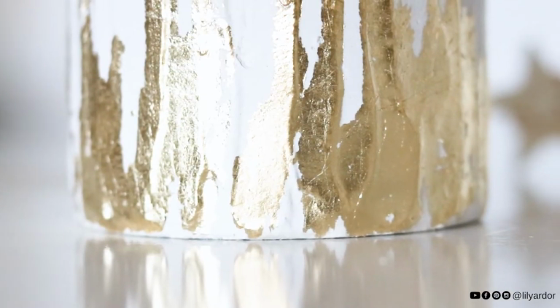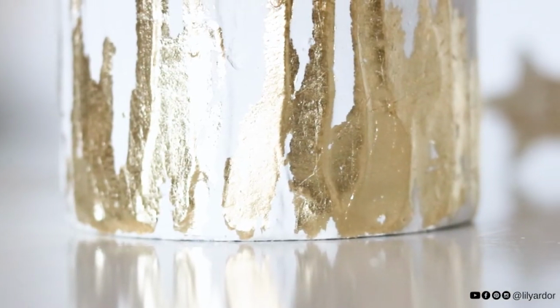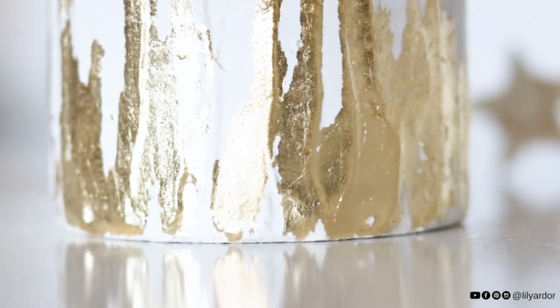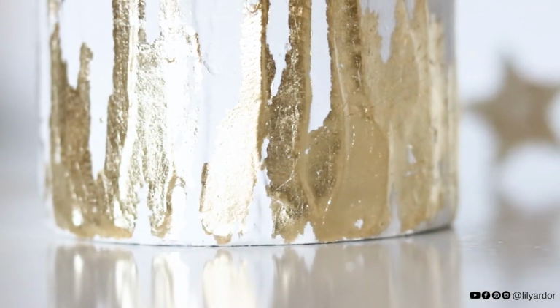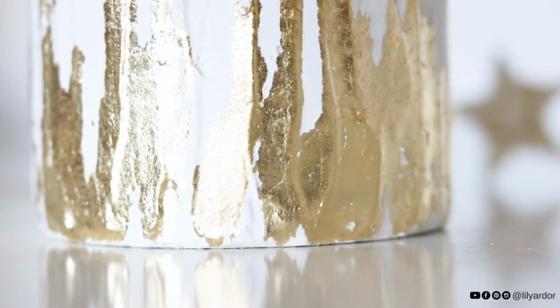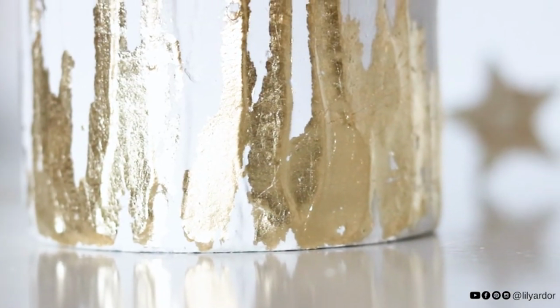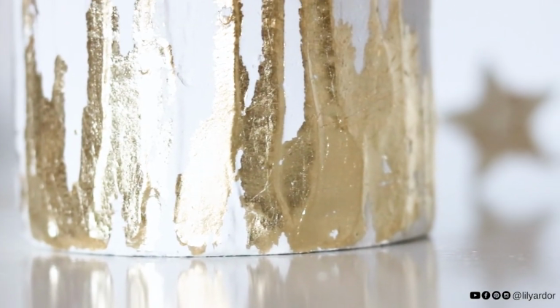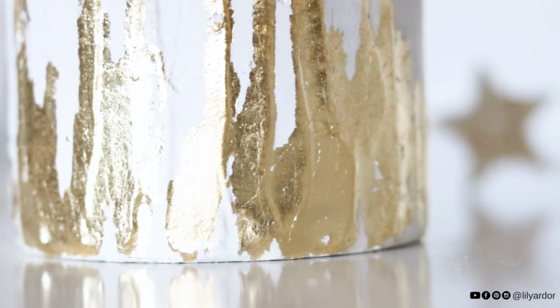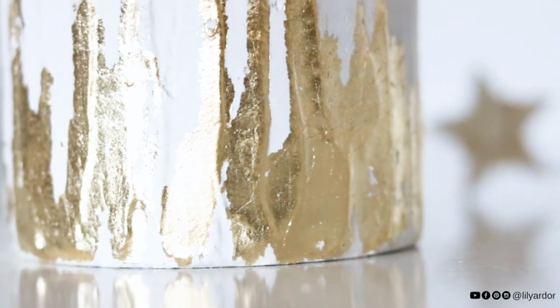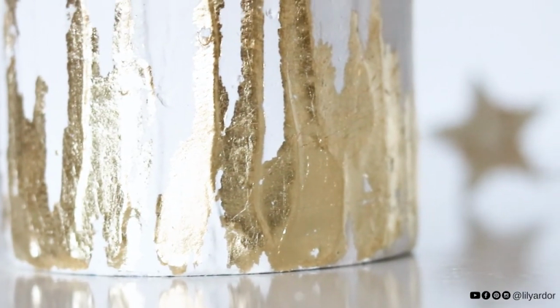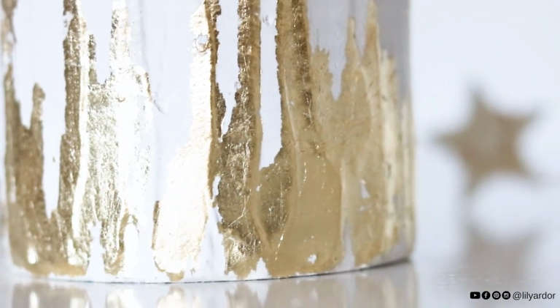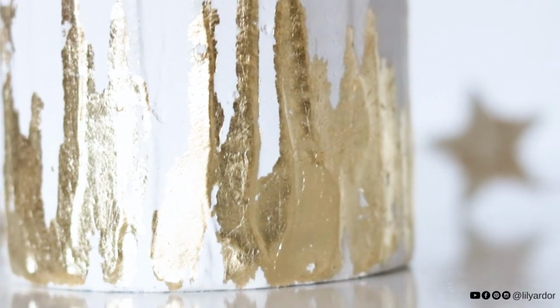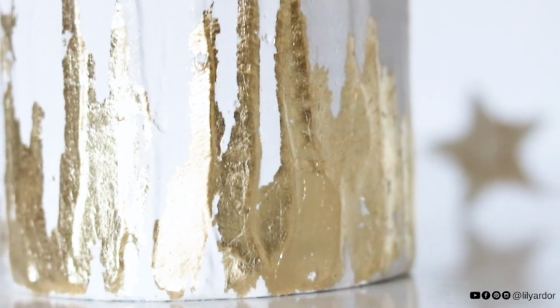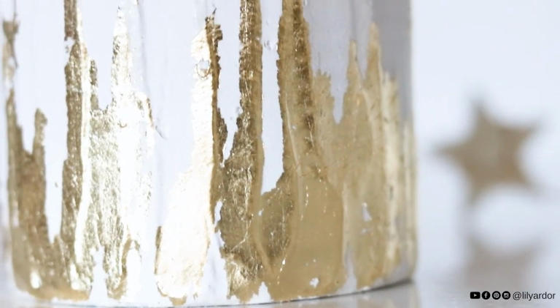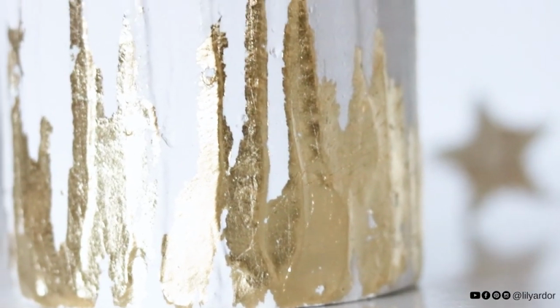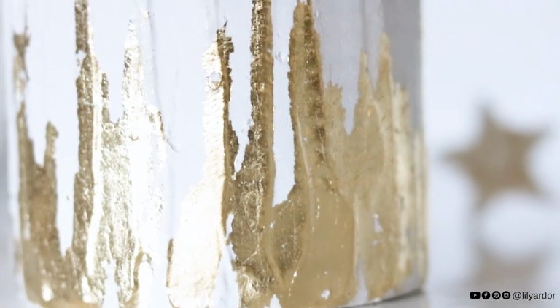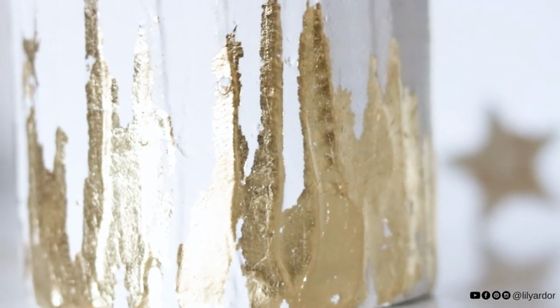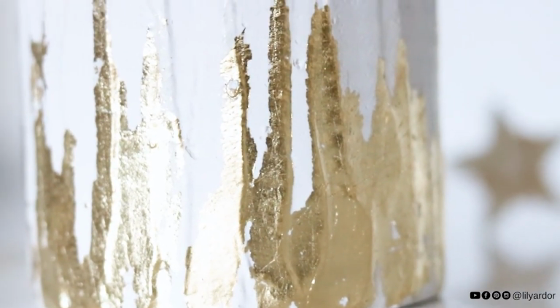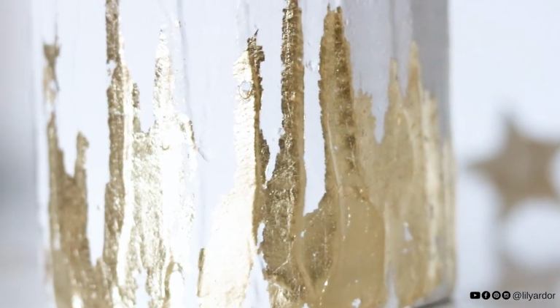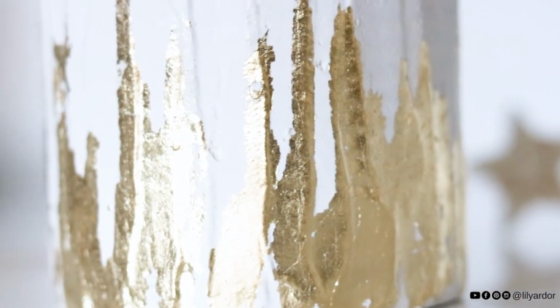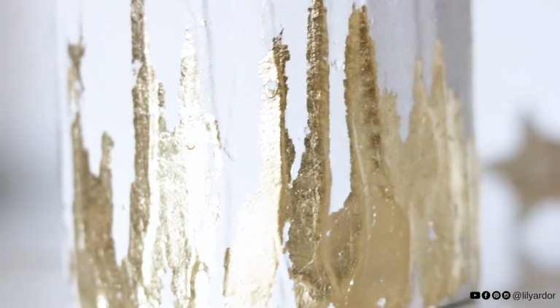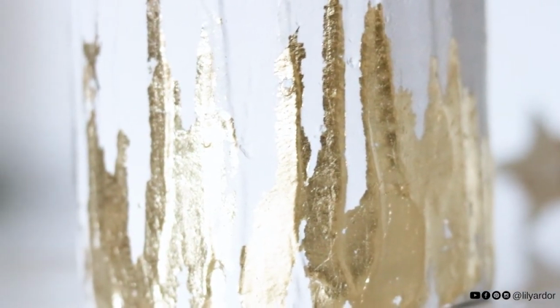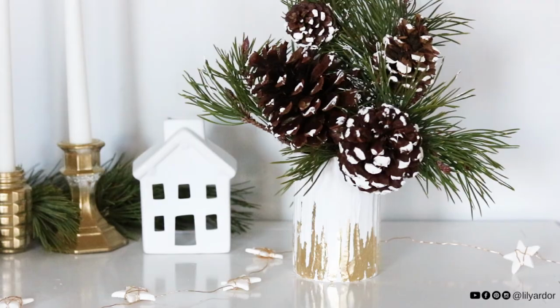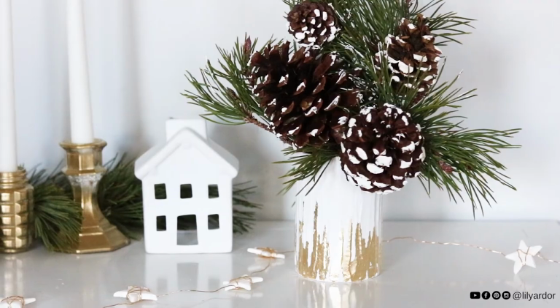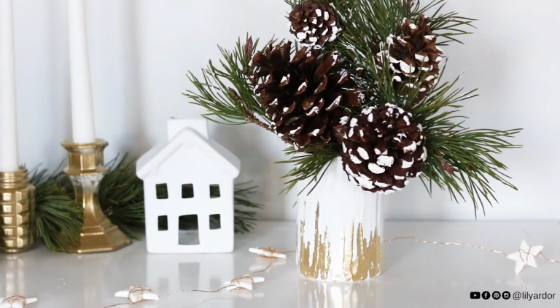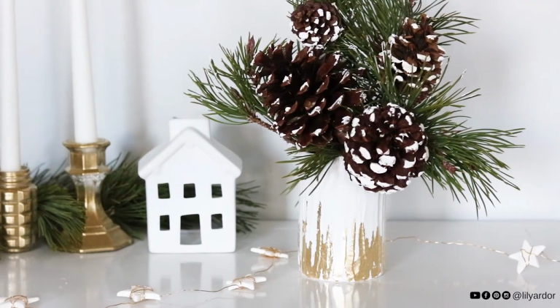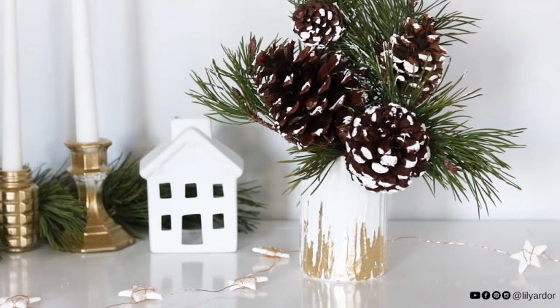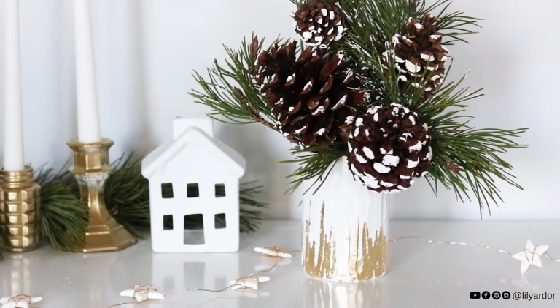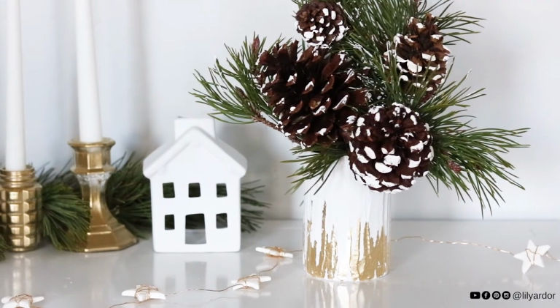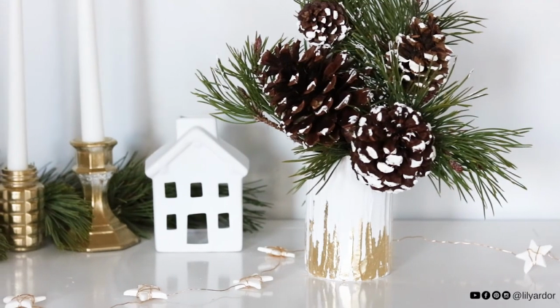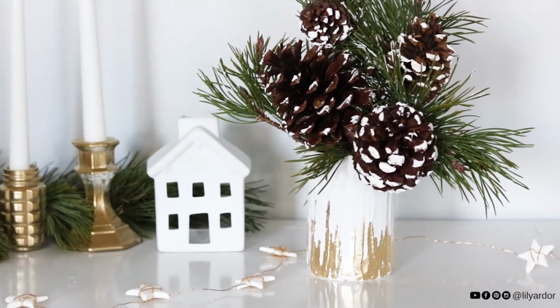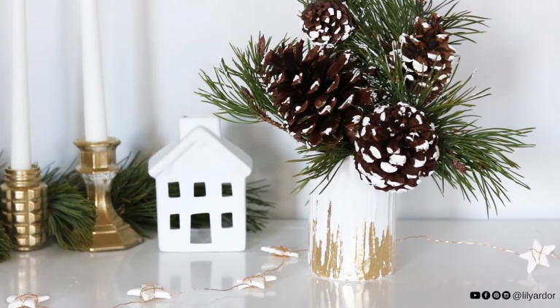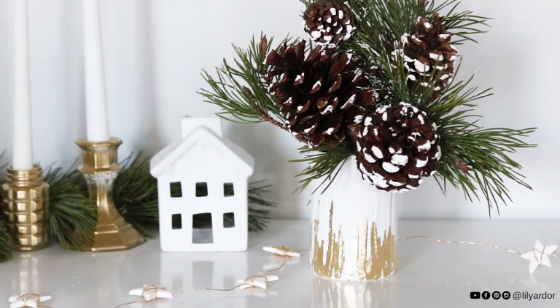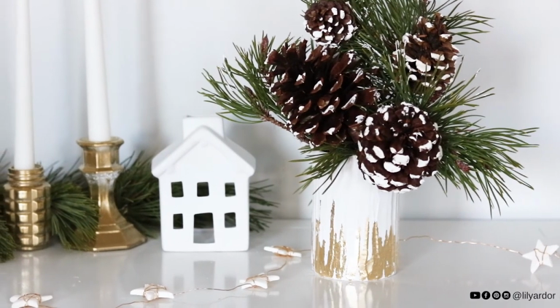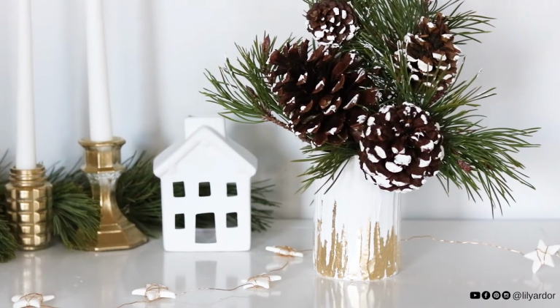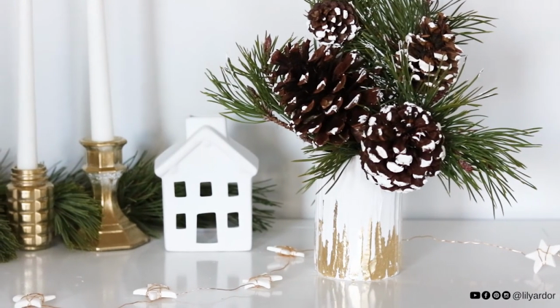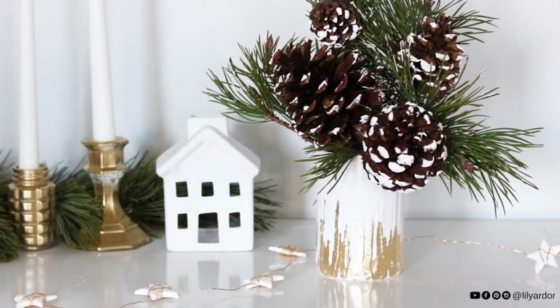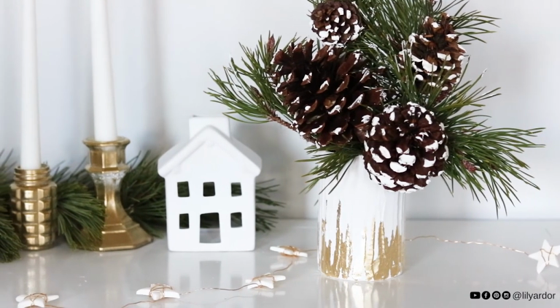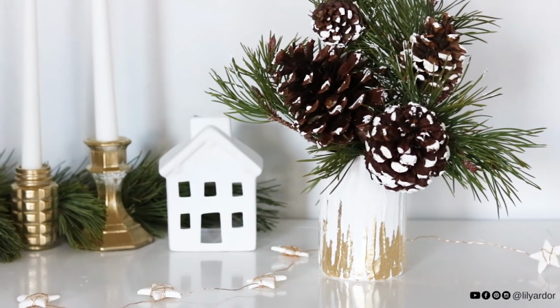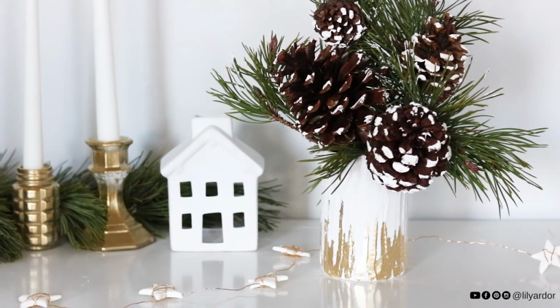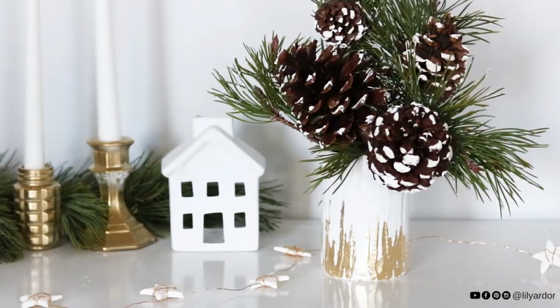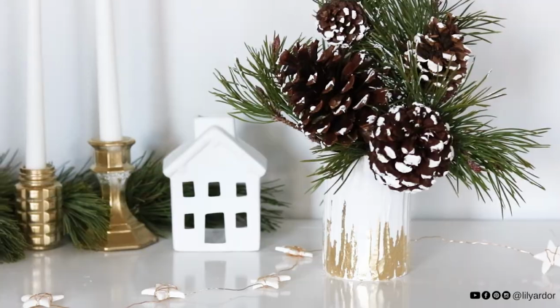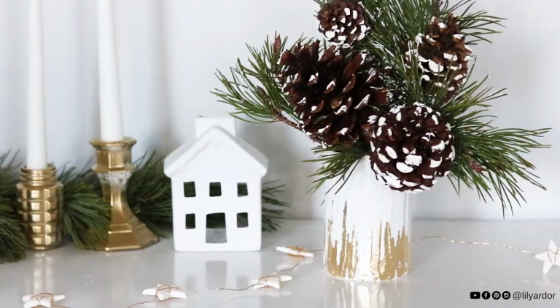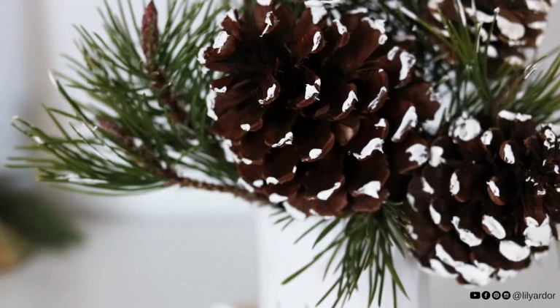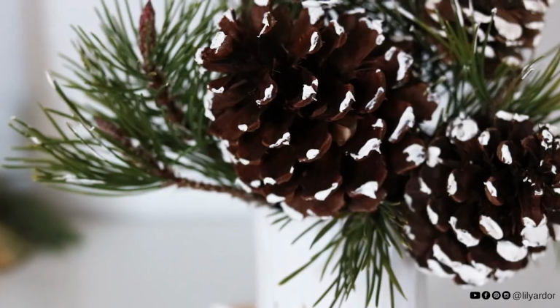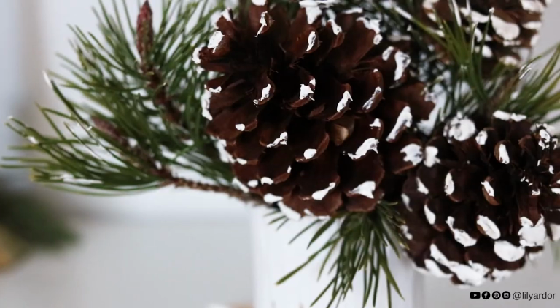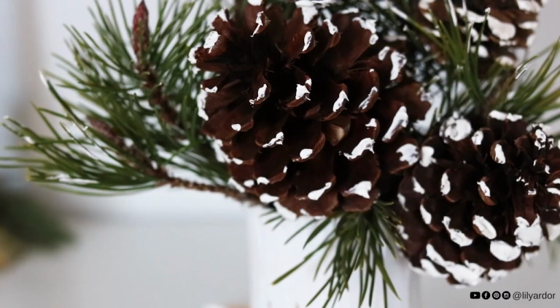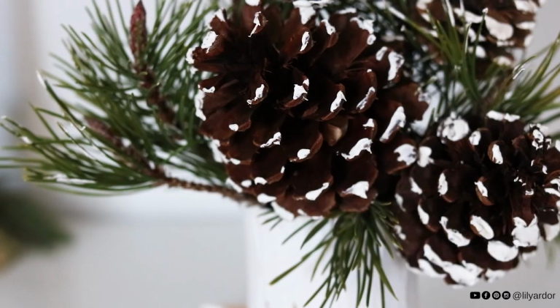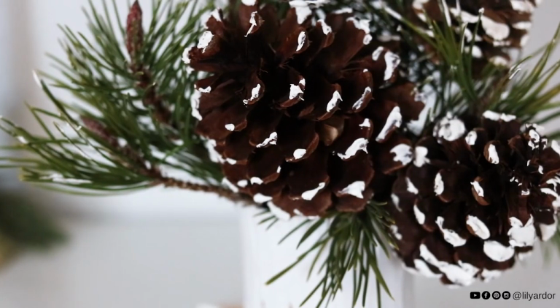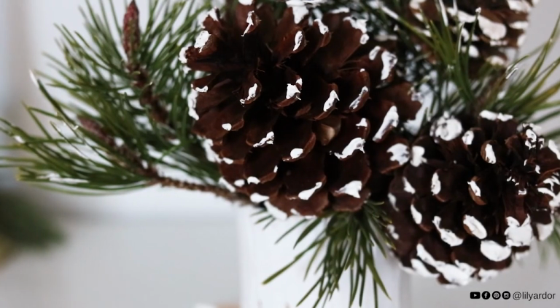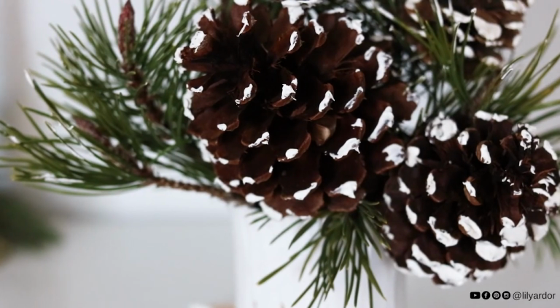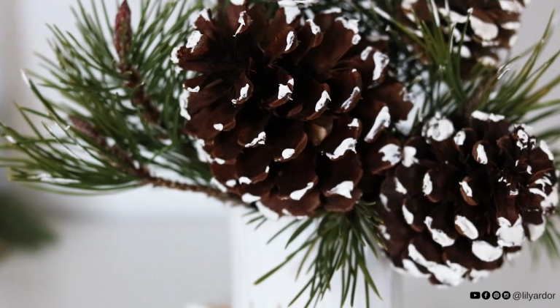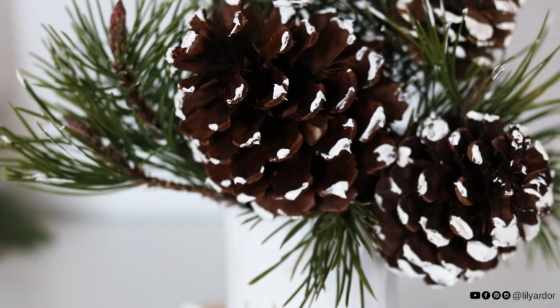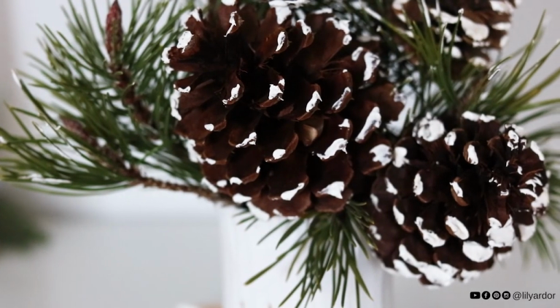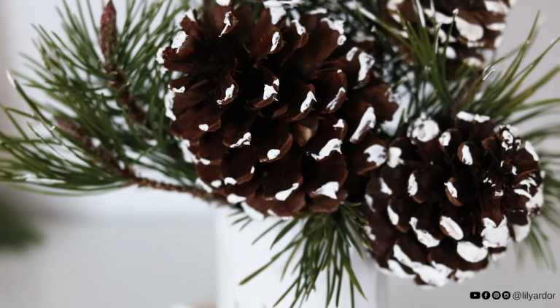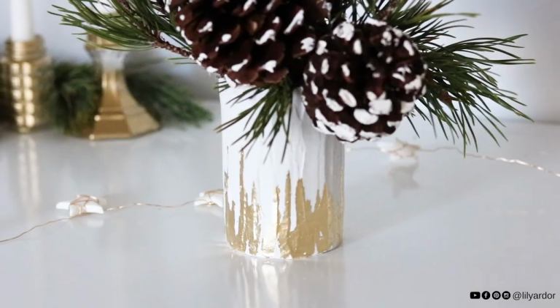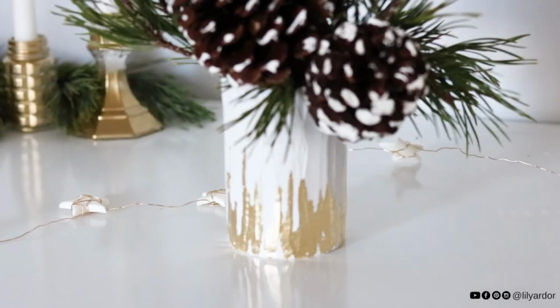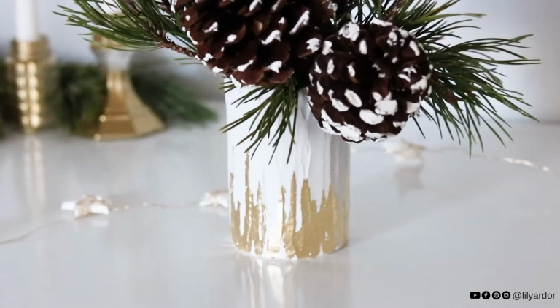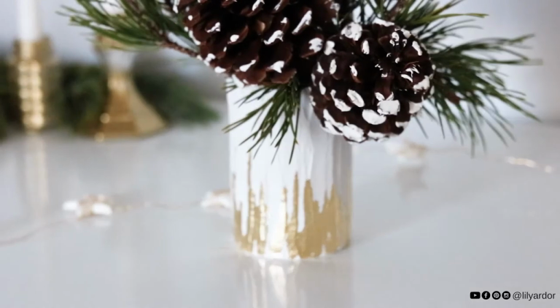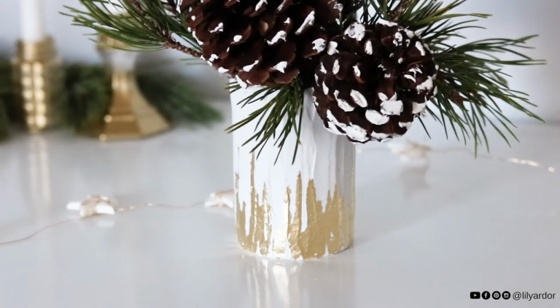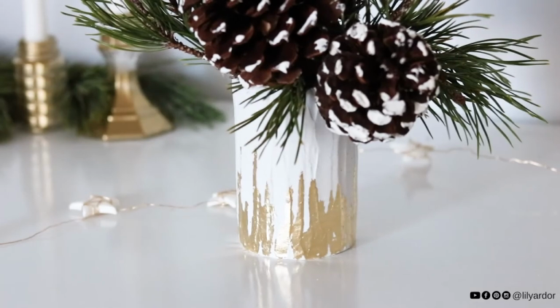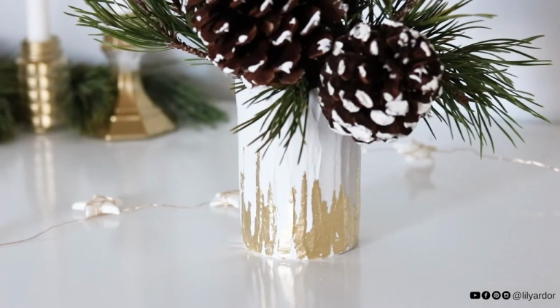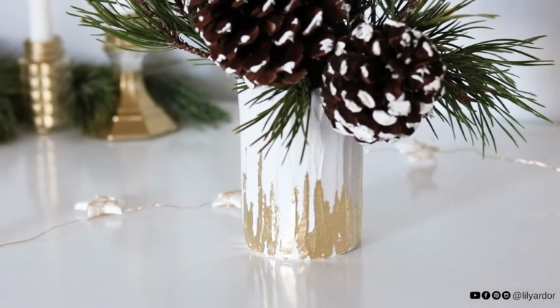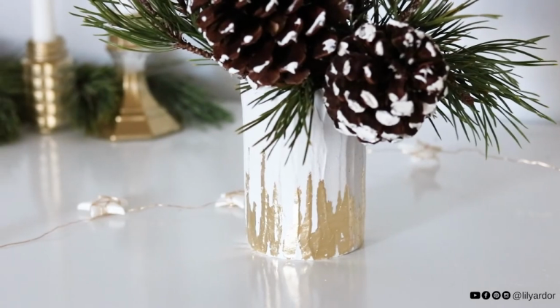I hope you like this simple tin can upcycle. Don't forget to give me a thumbs up if you did like it, and if you are new to my channel, don't forget to subscribe for more DIYs. I'll see you all next time. Bye!